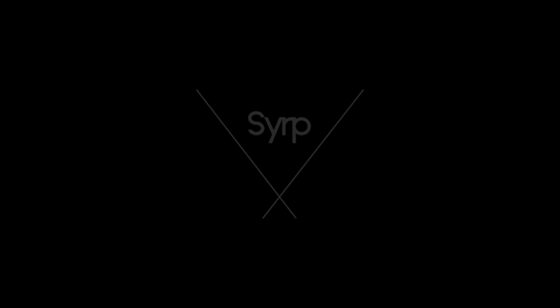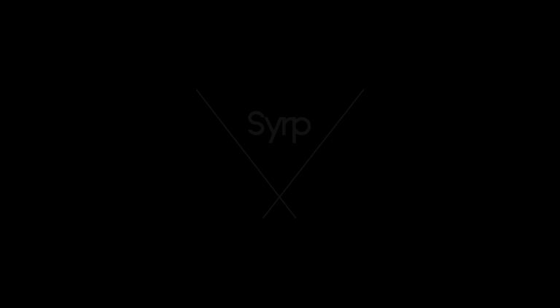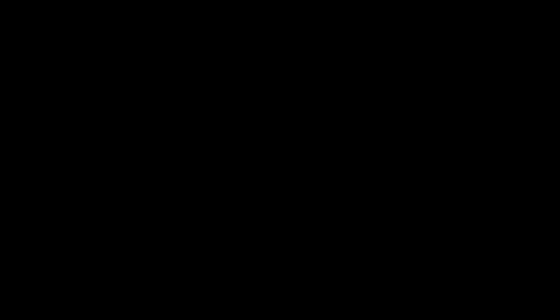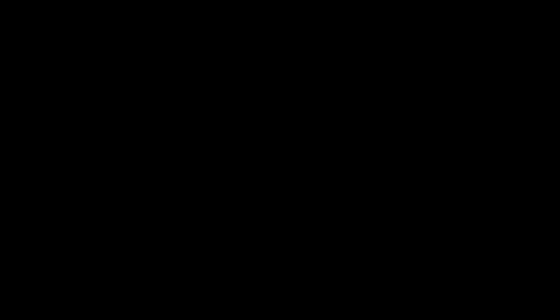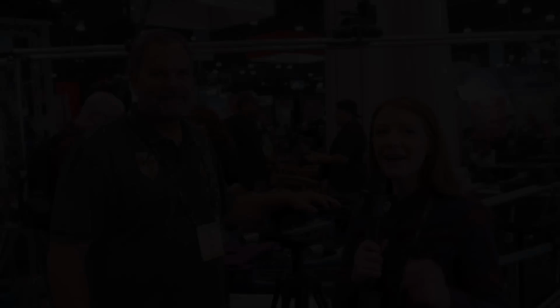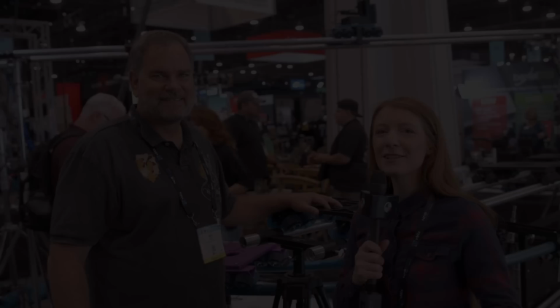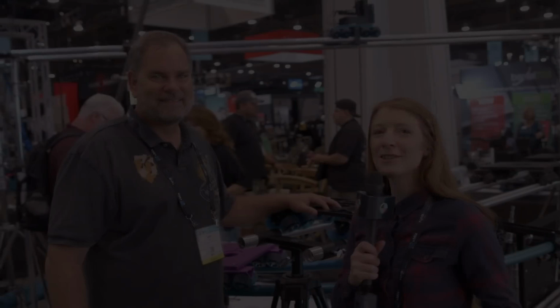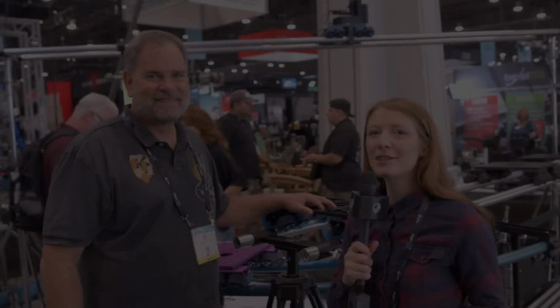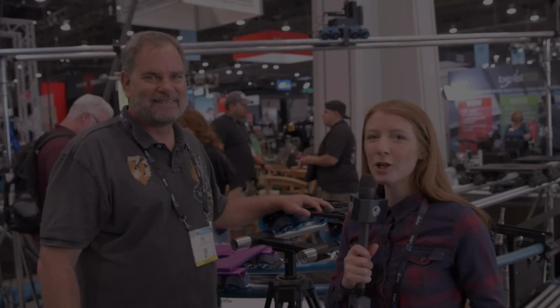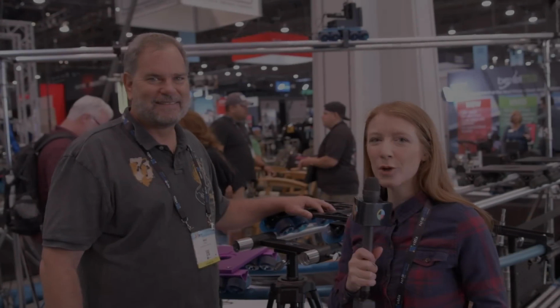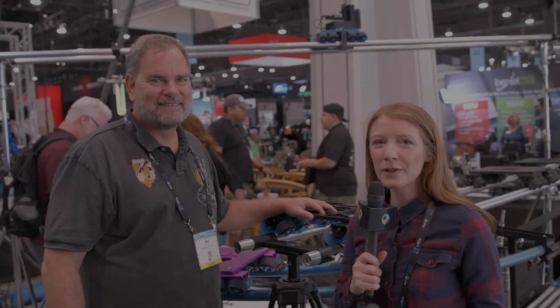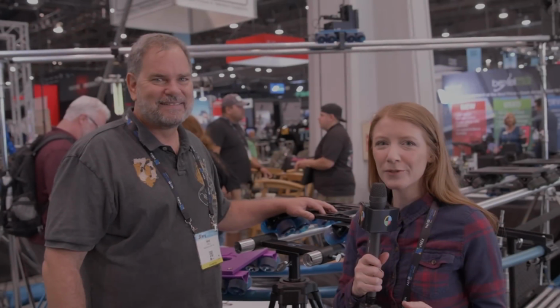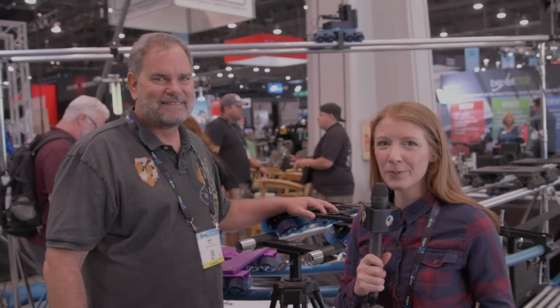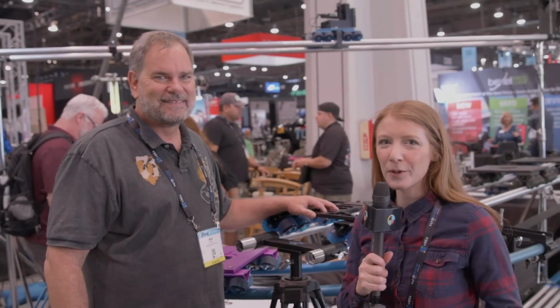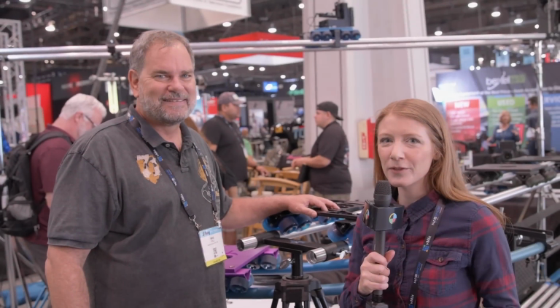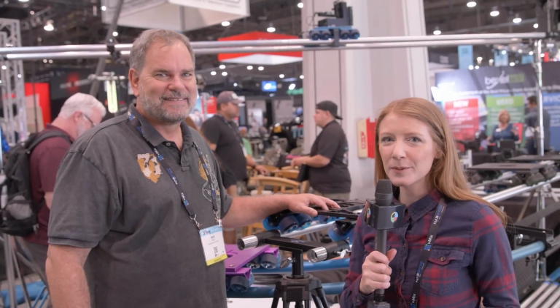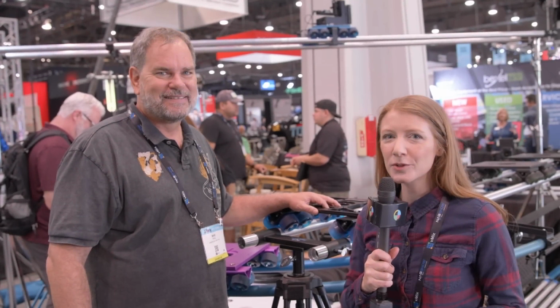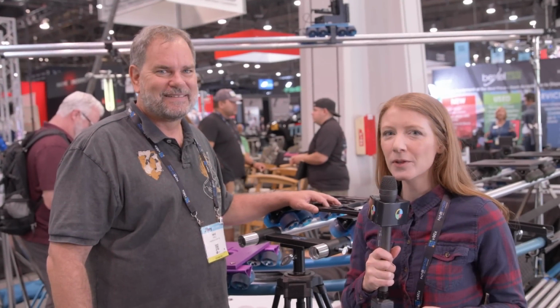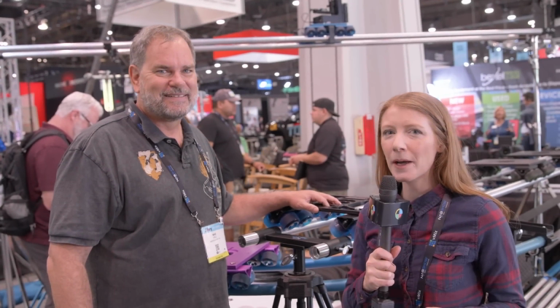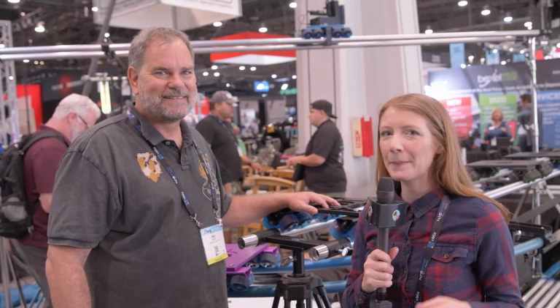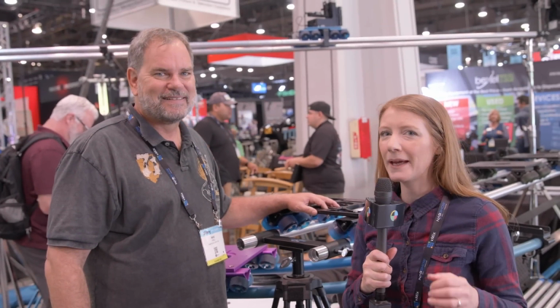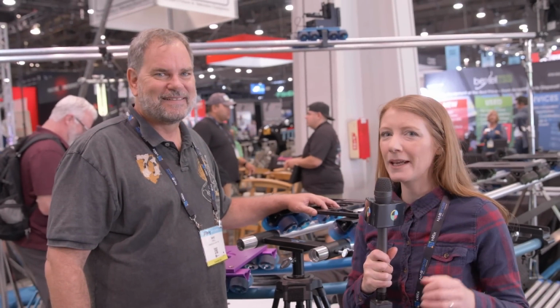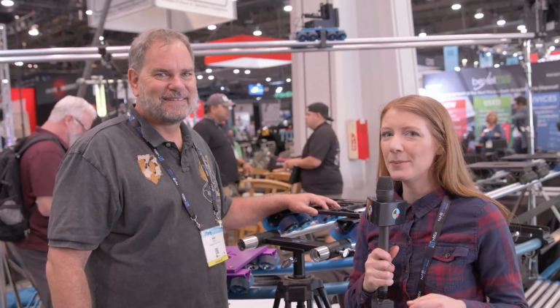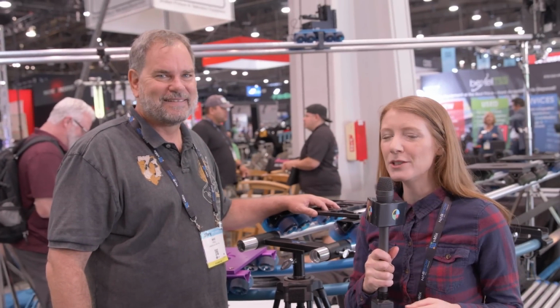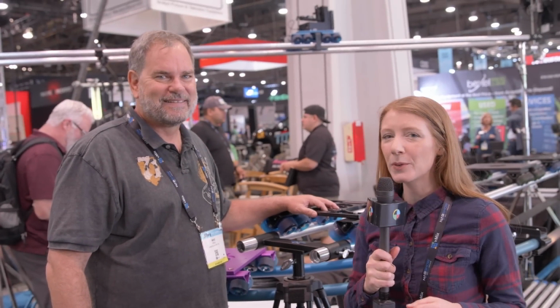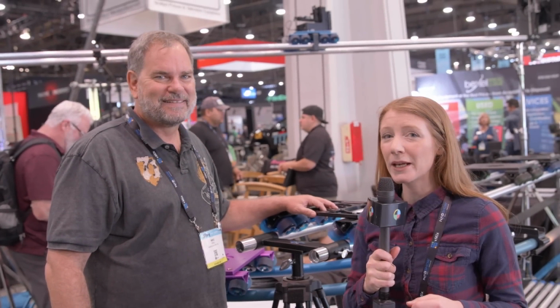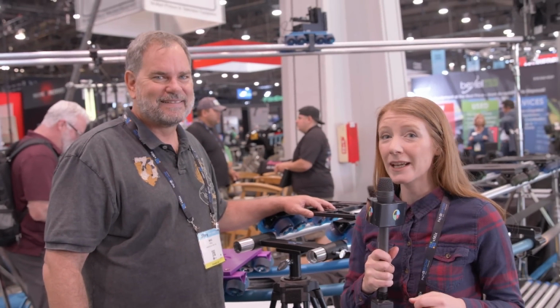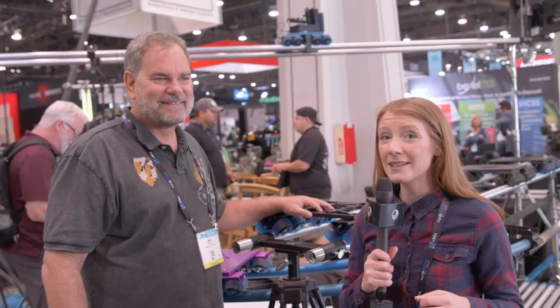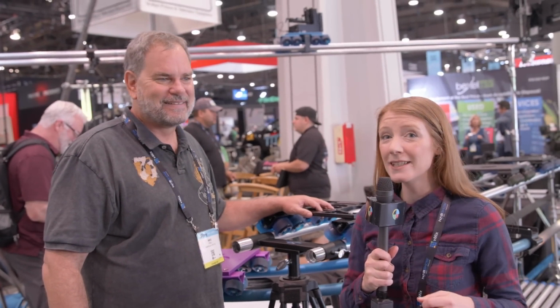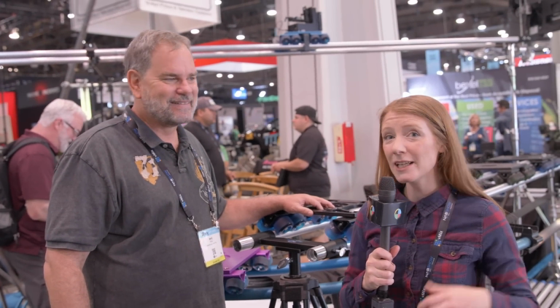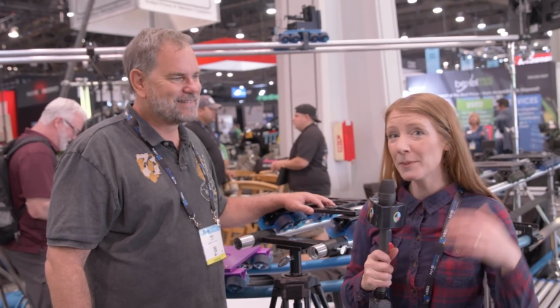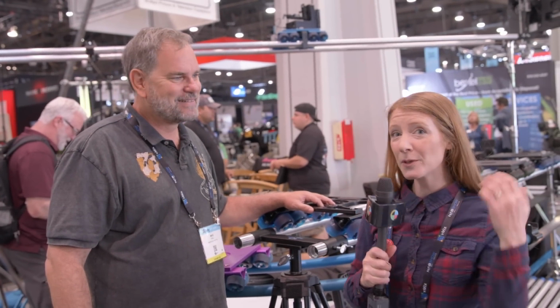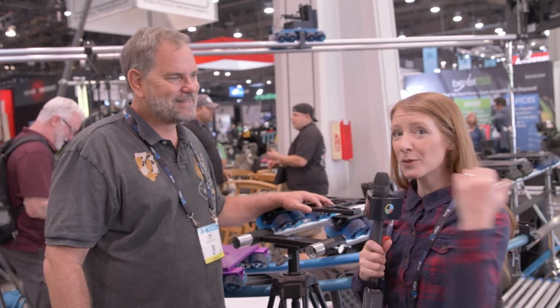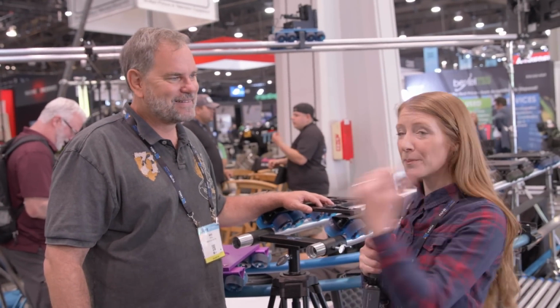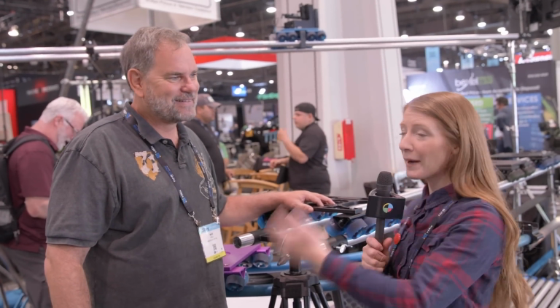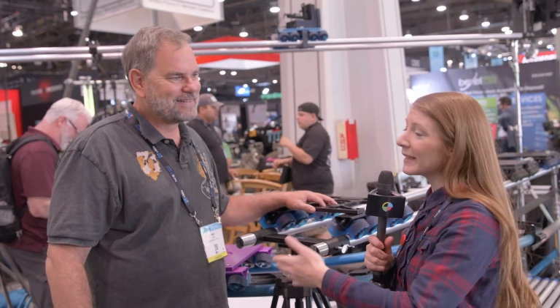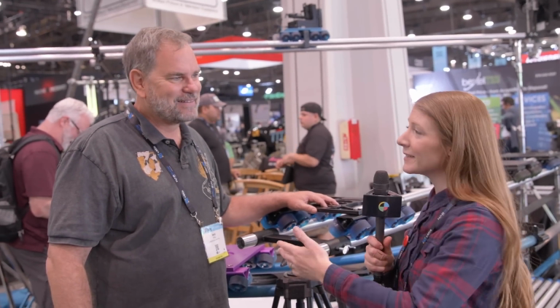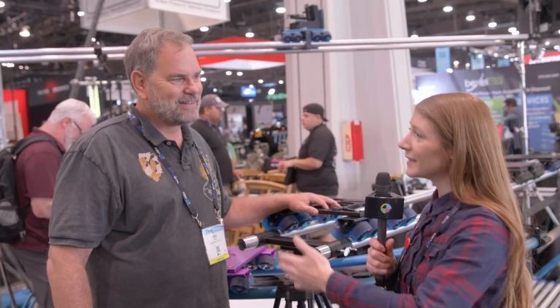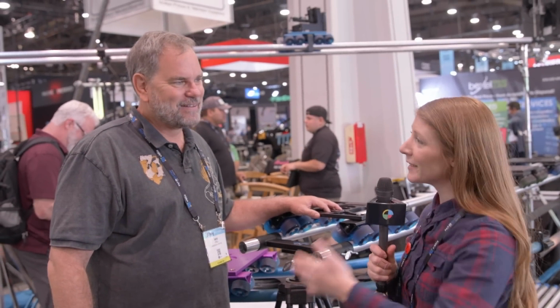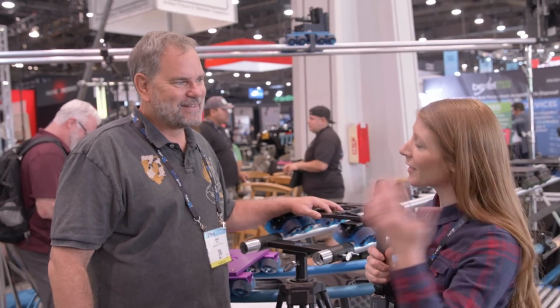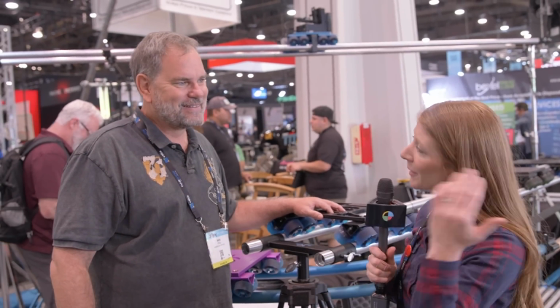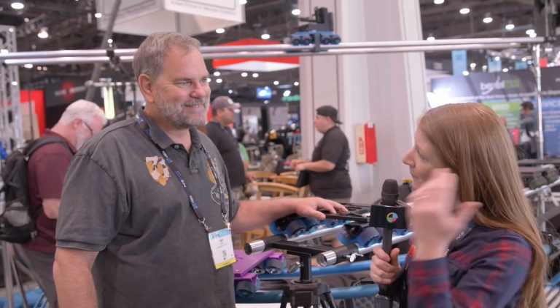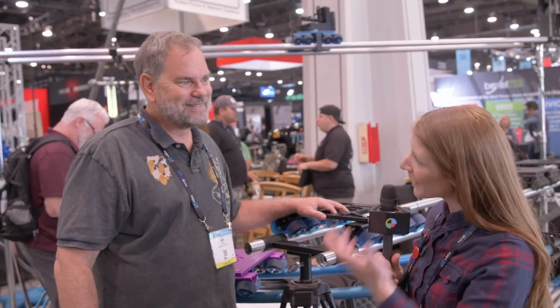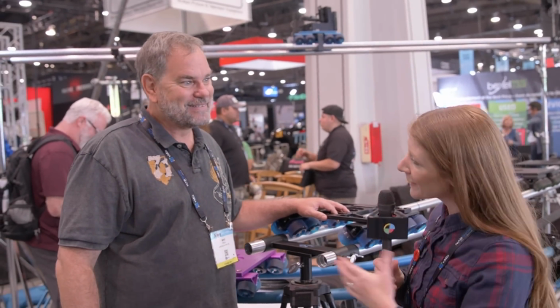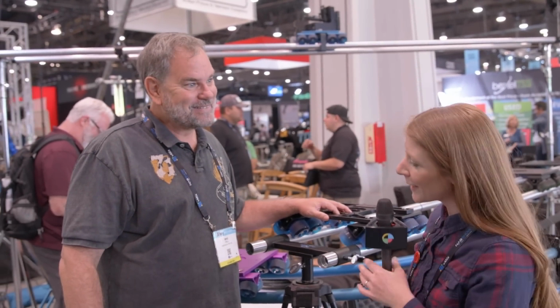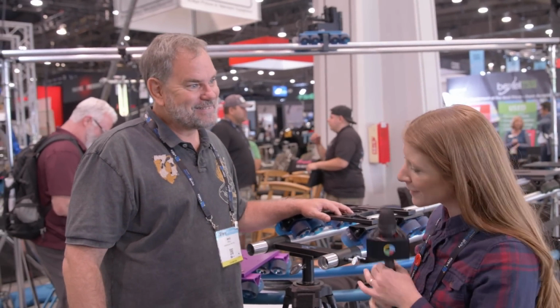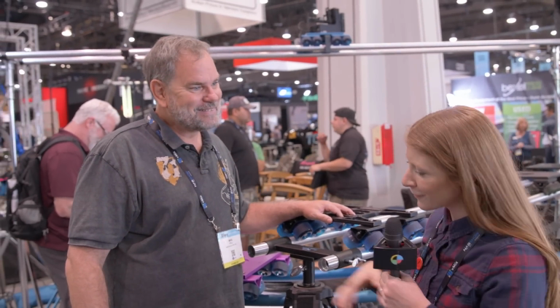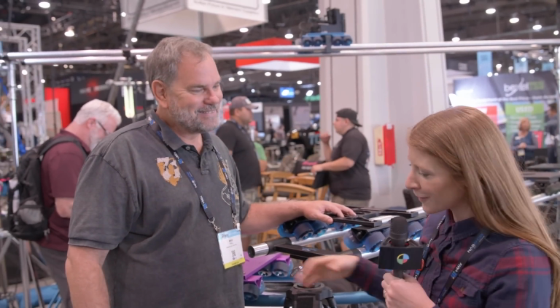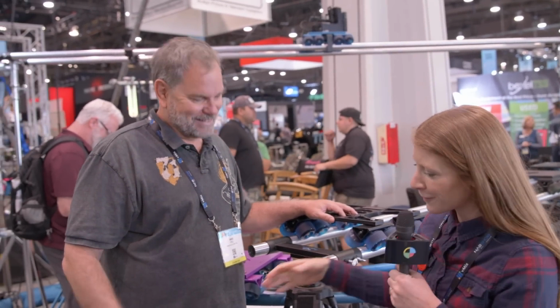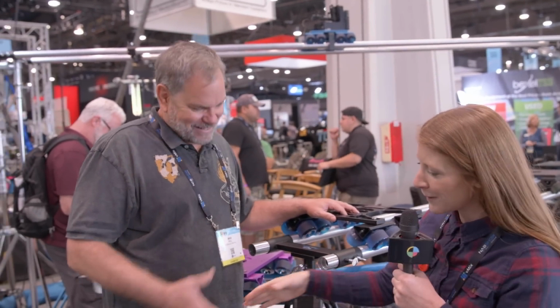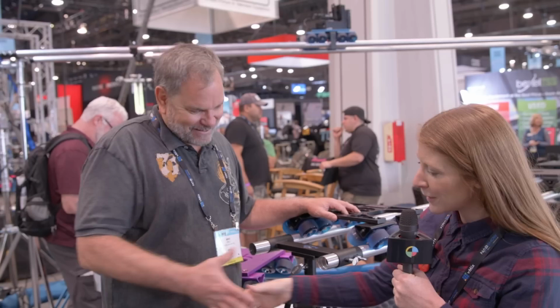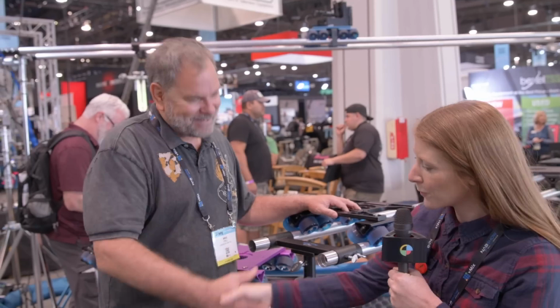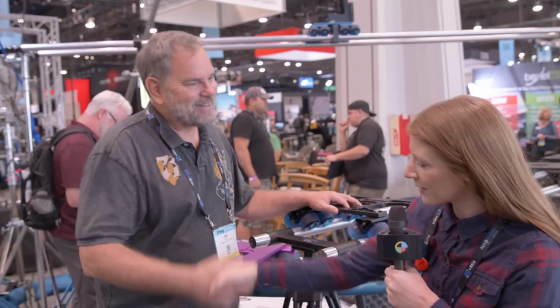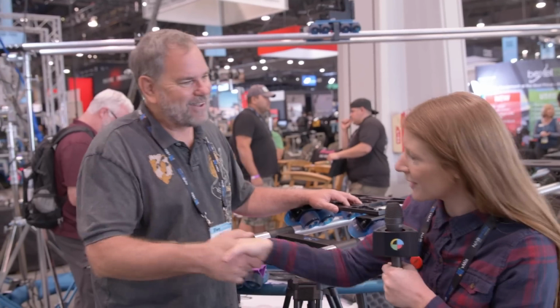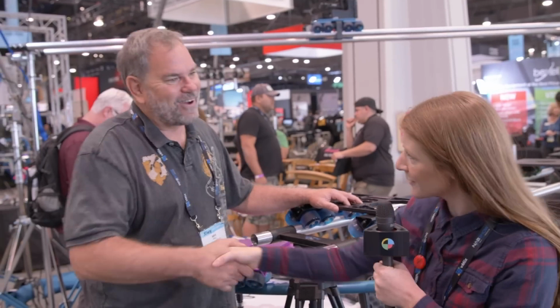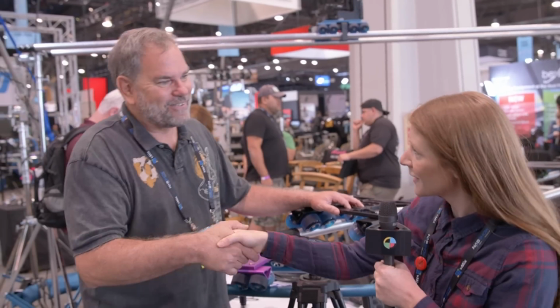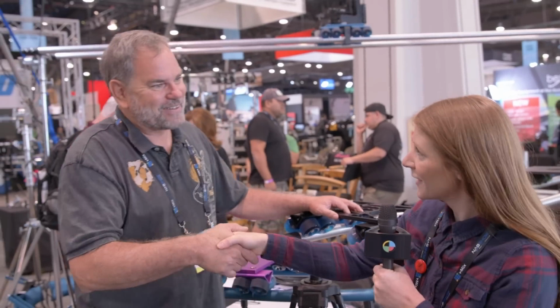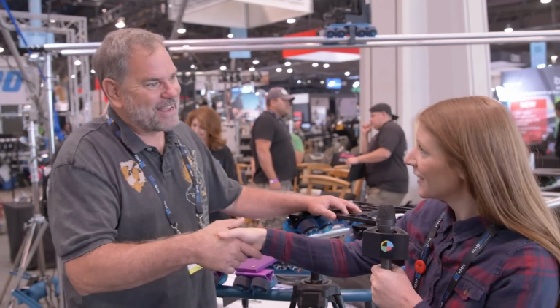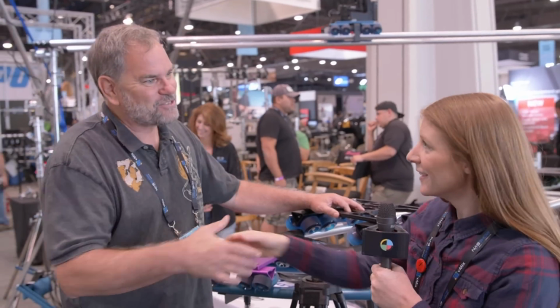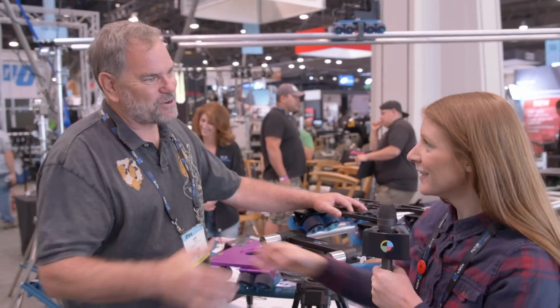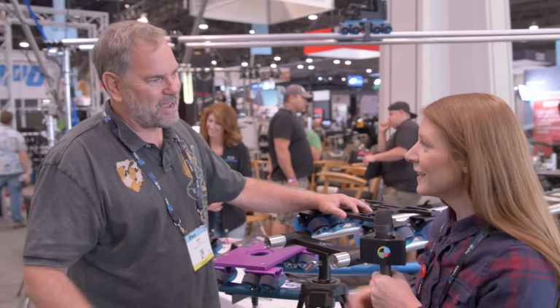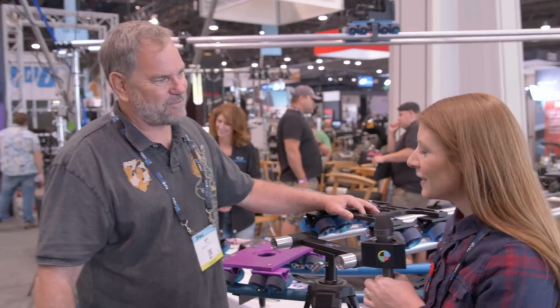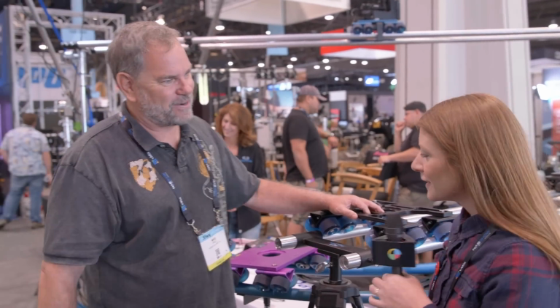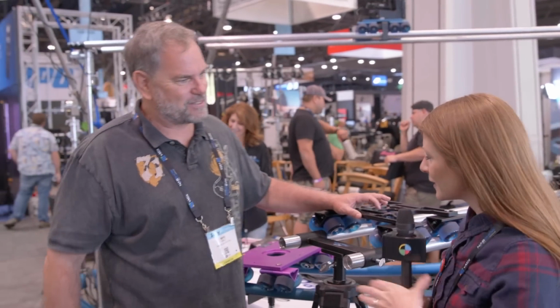Hi guys, this is Oakley from No Film School. I'm at NAB 2019 with Mike at DataDolly. Mike, thanks for meeting with us. Thanks for having us.